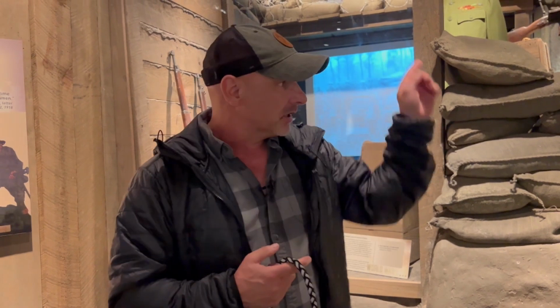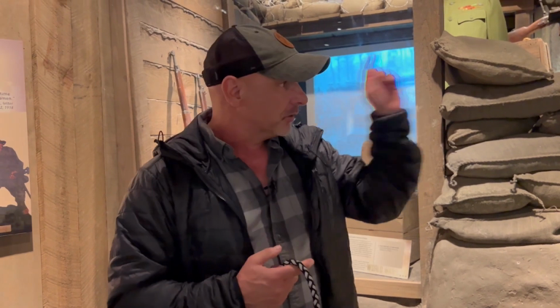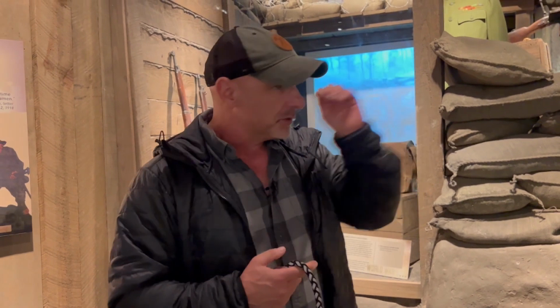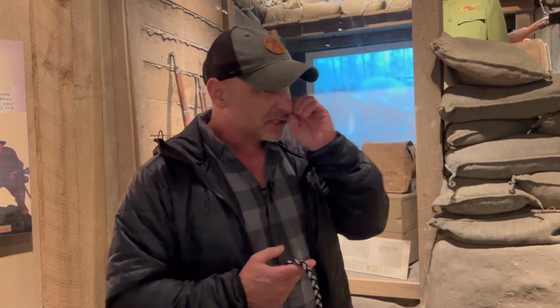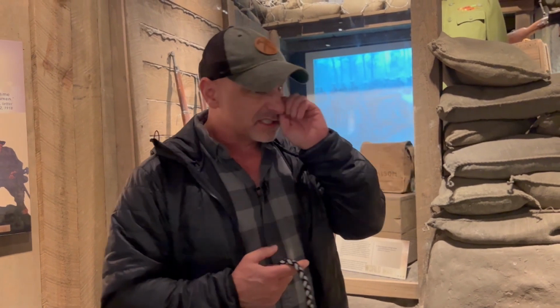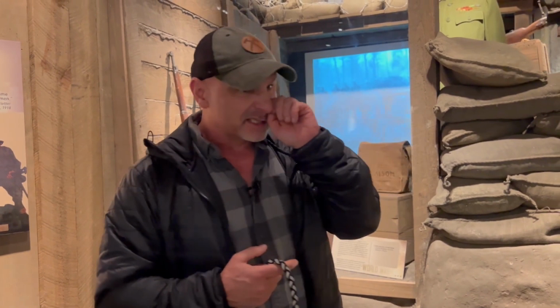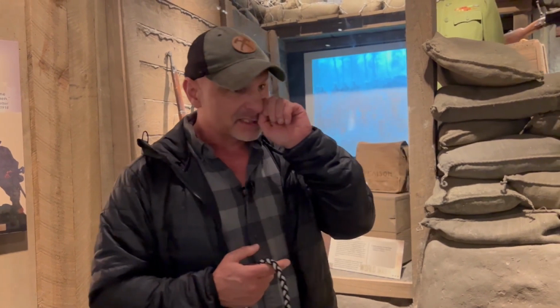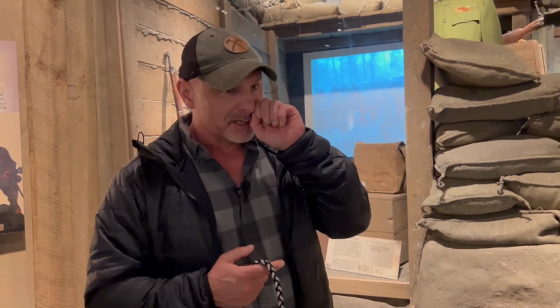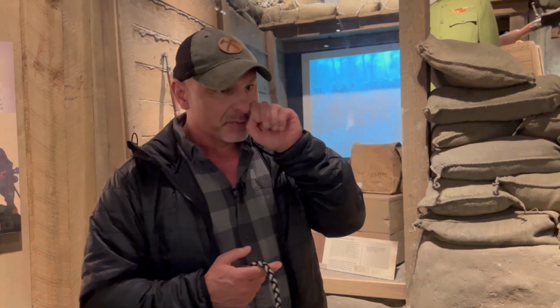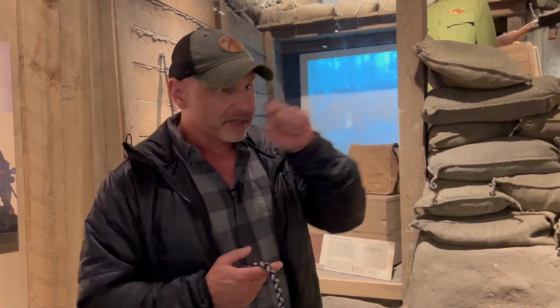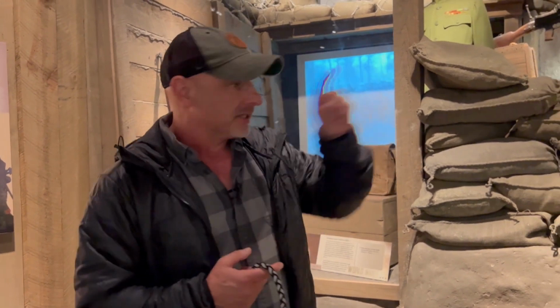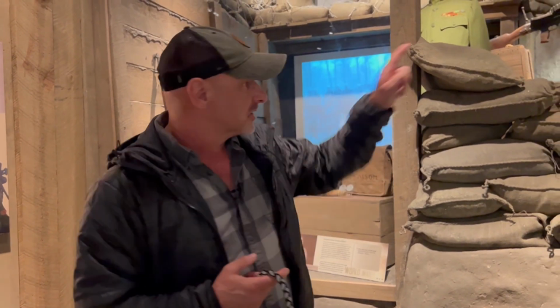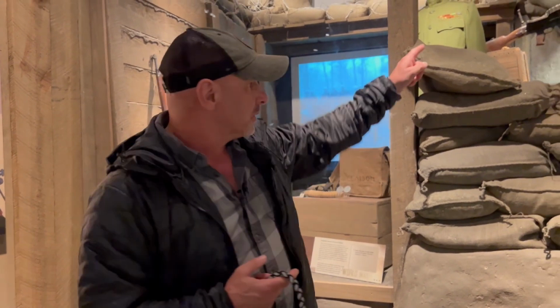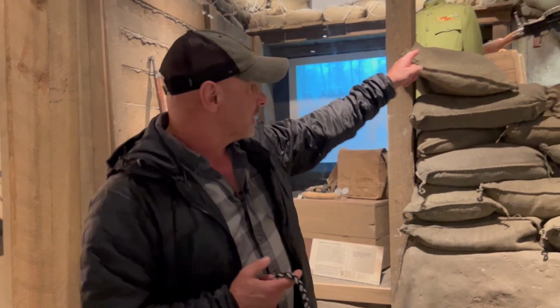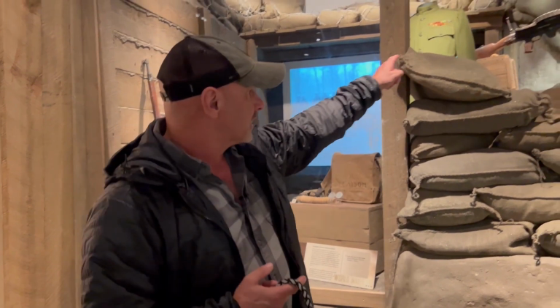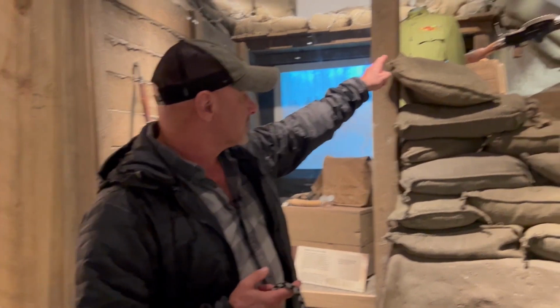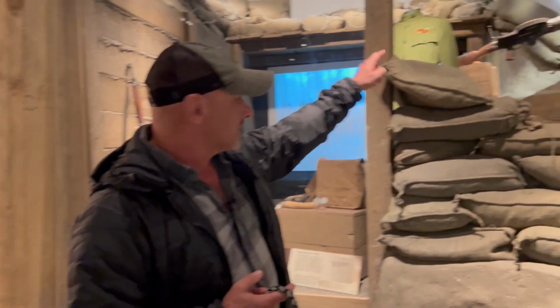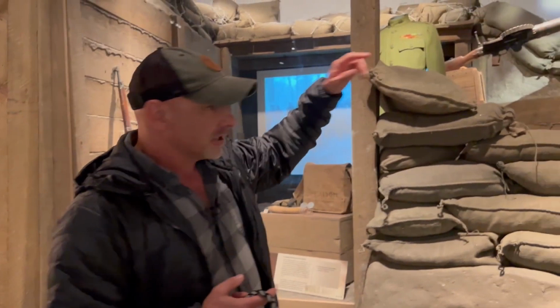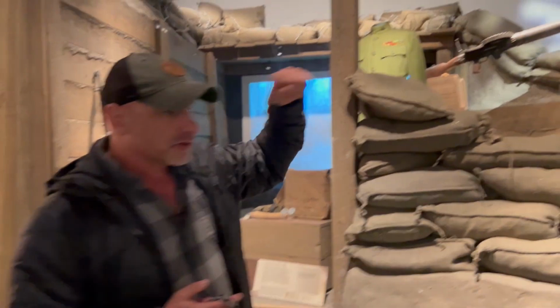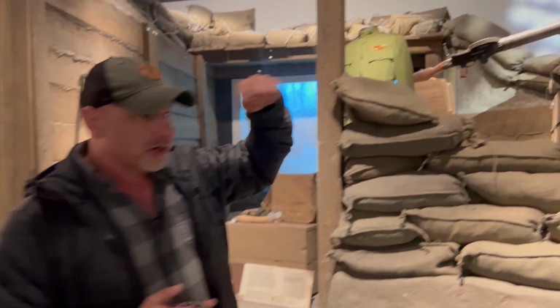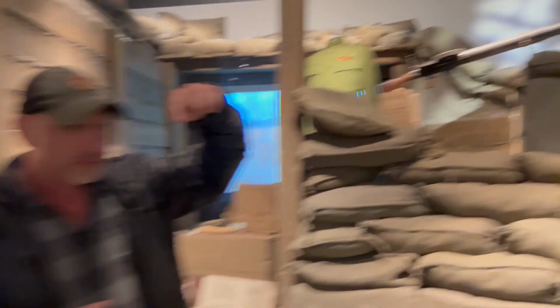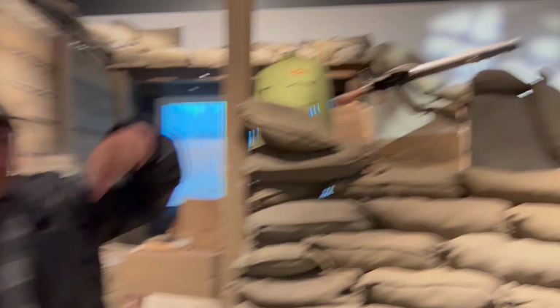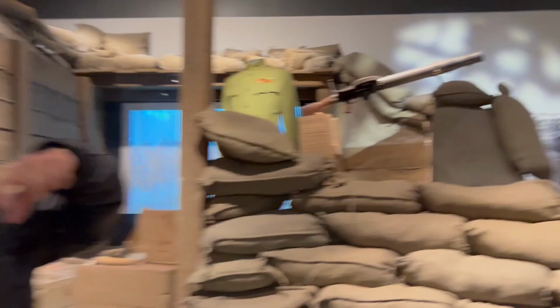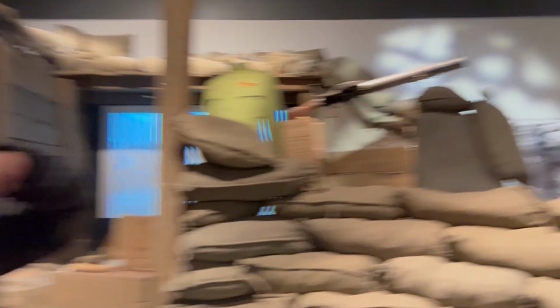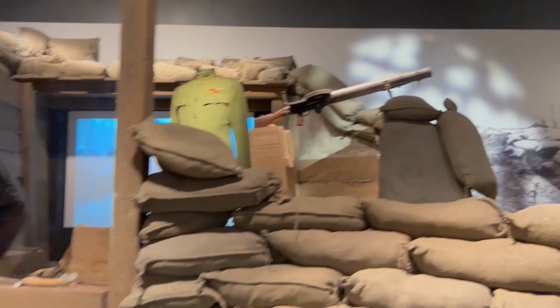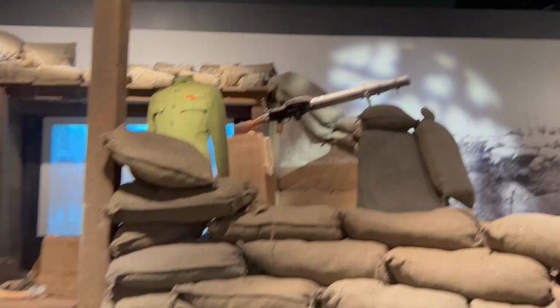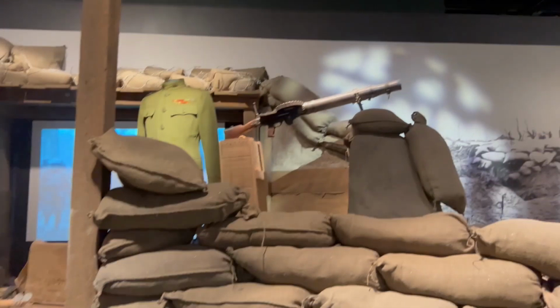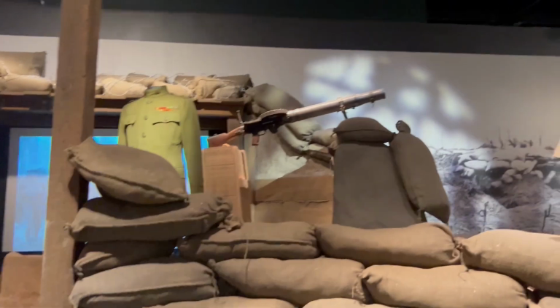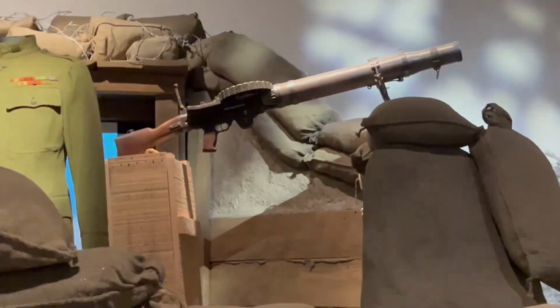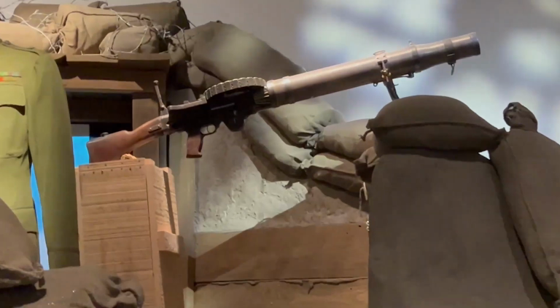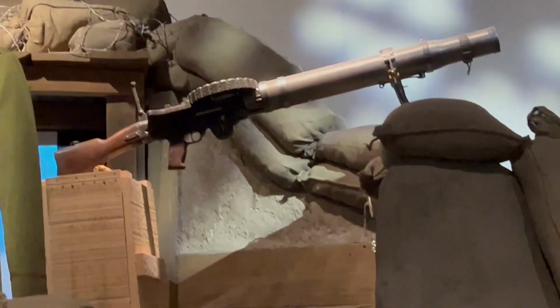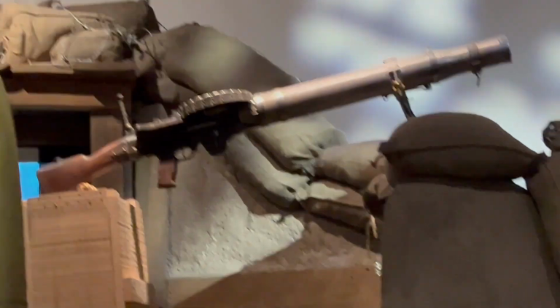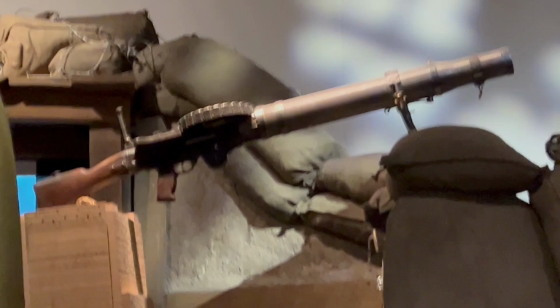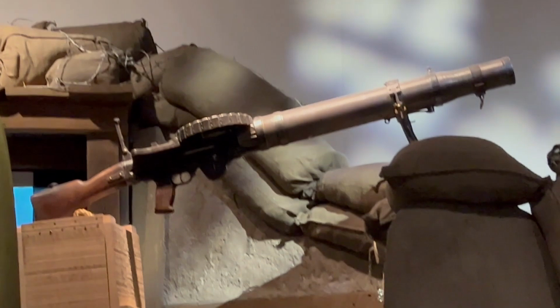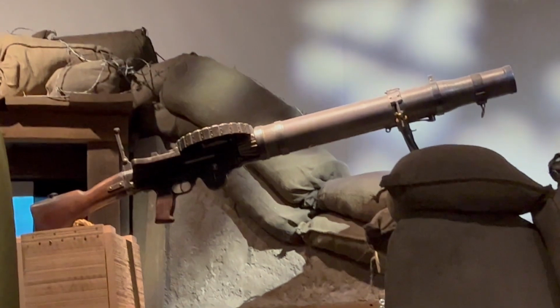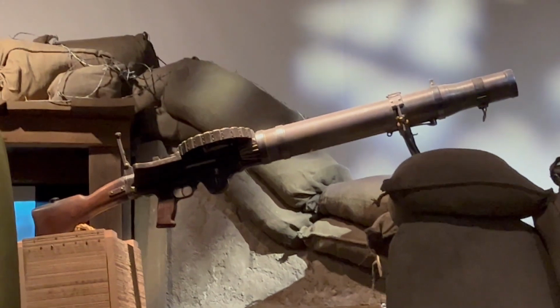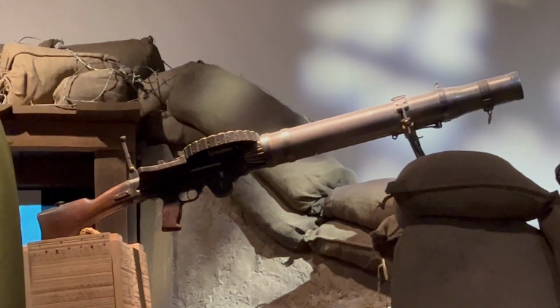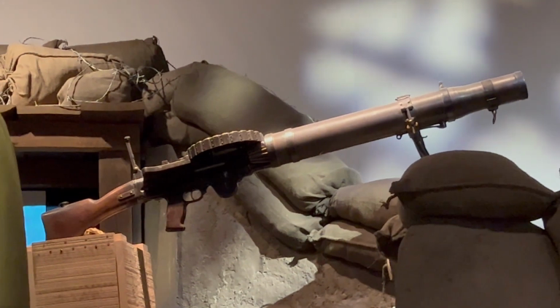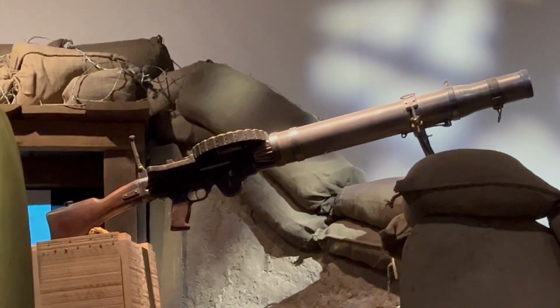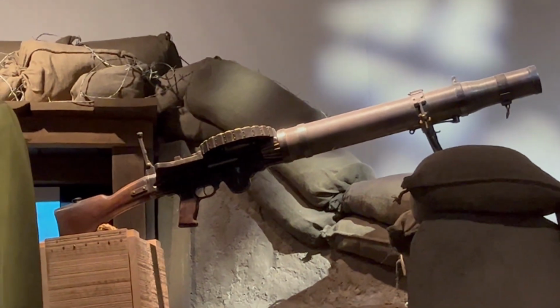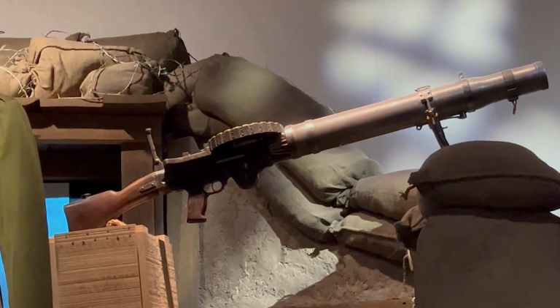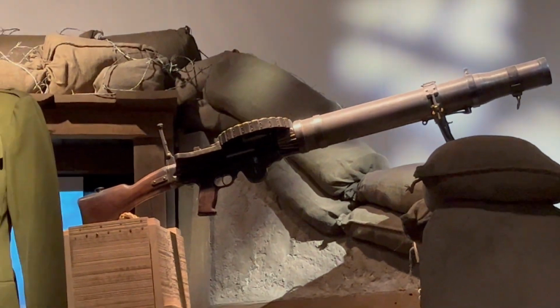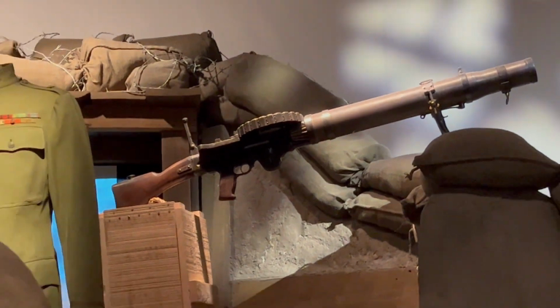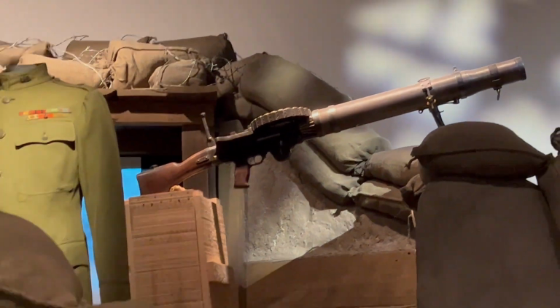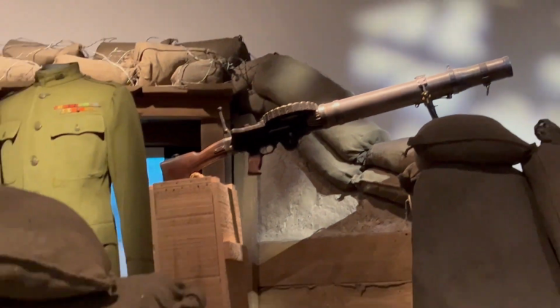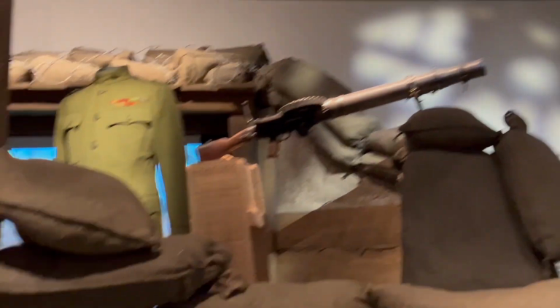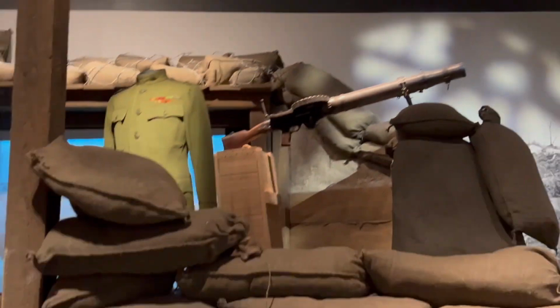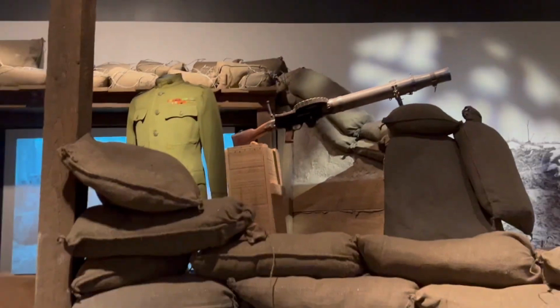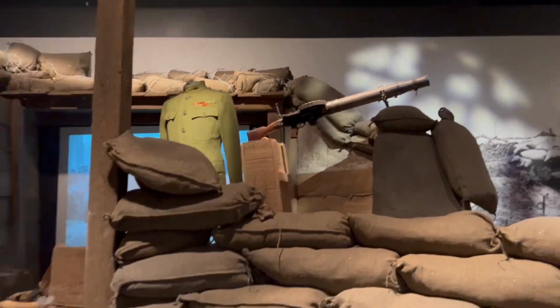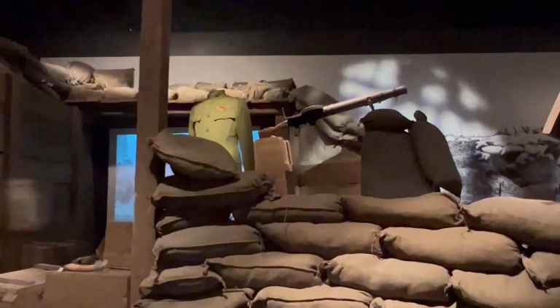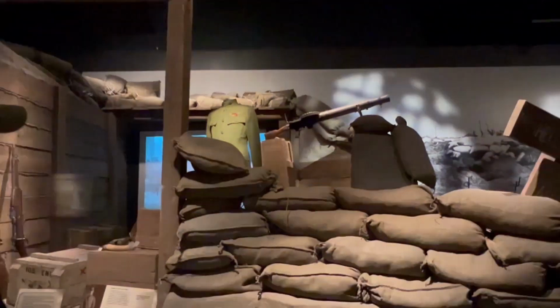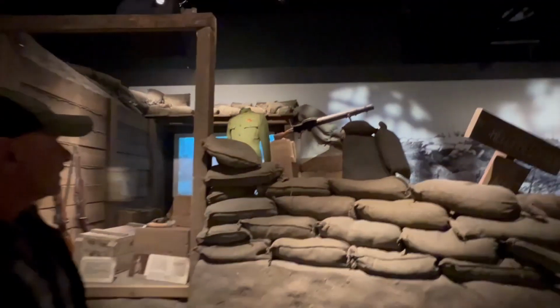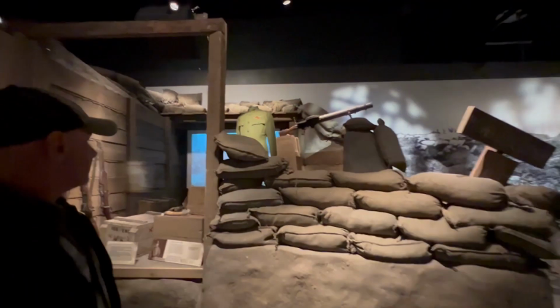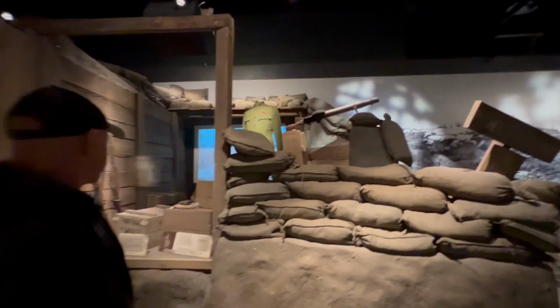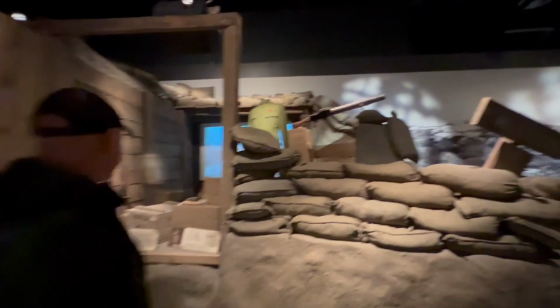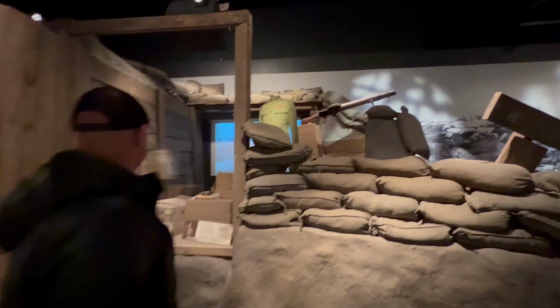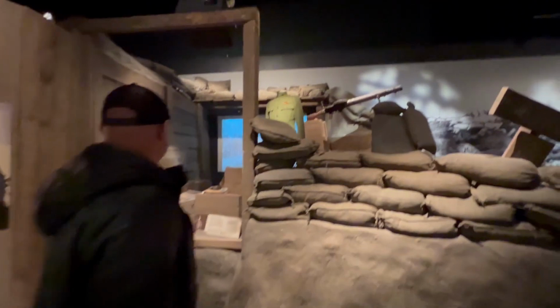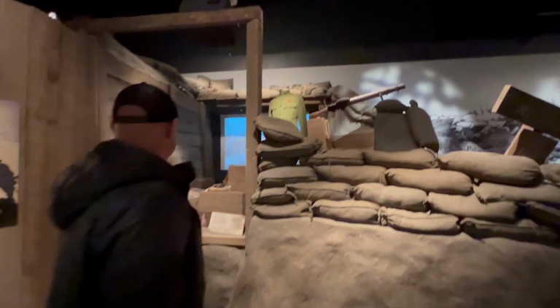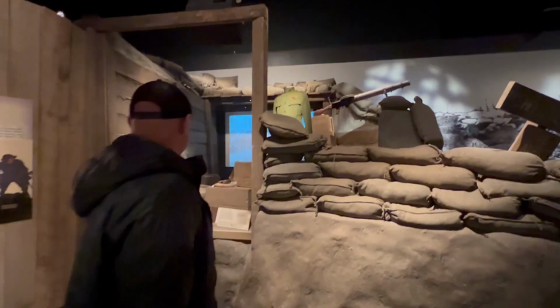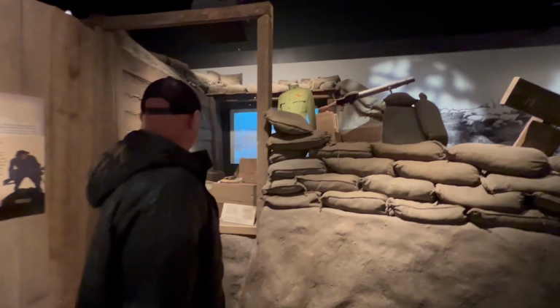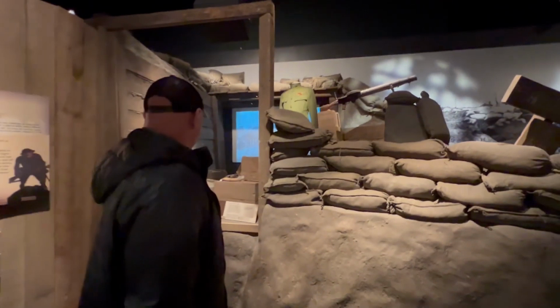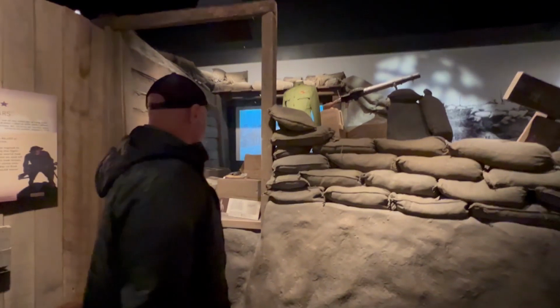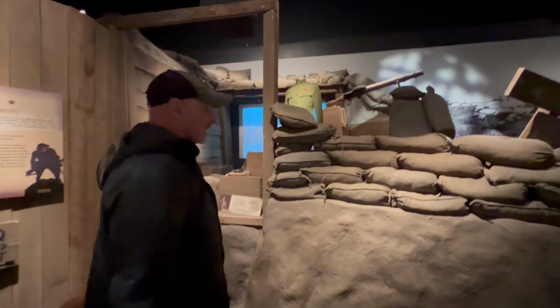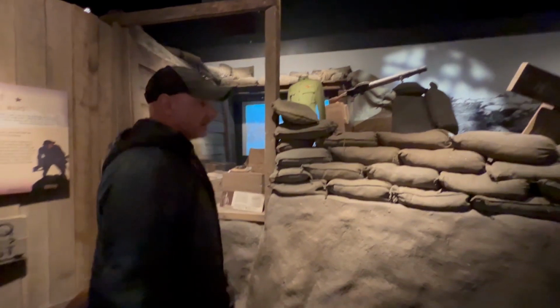The Lewis is actually a pretty decent one. You can see the drum on top that rotates when you fire it. It was pretty decent for the time.